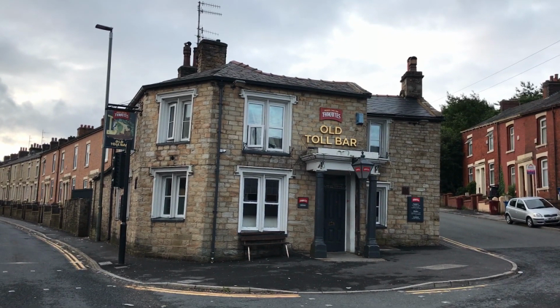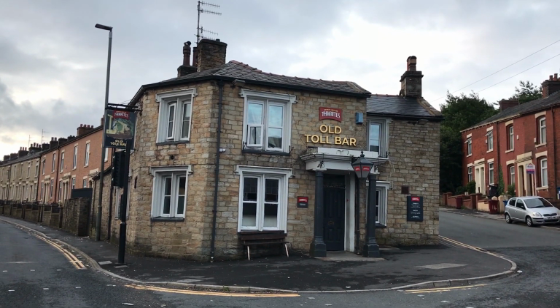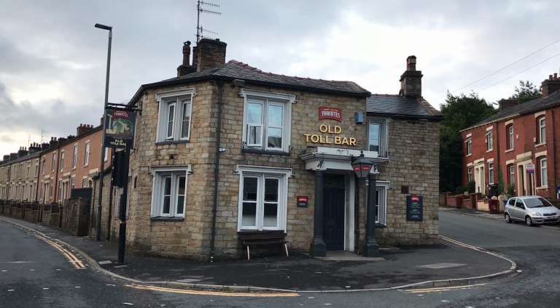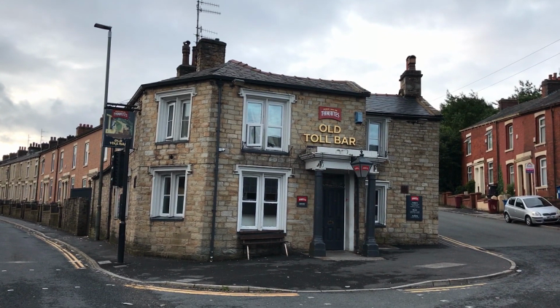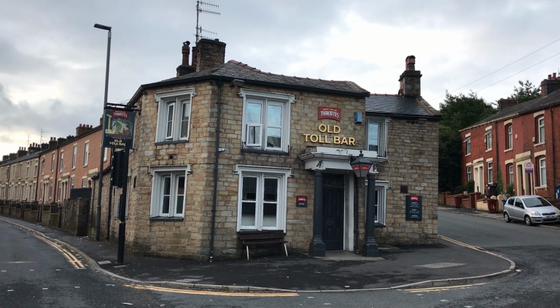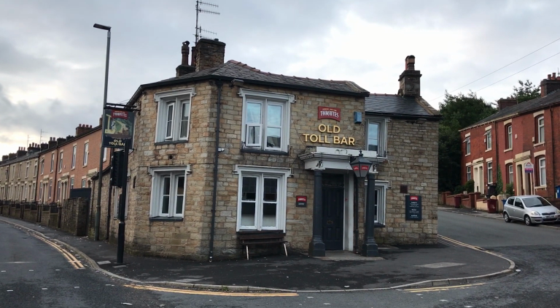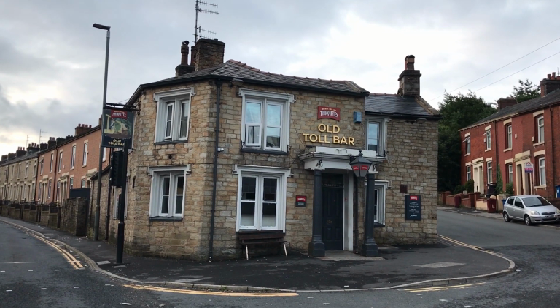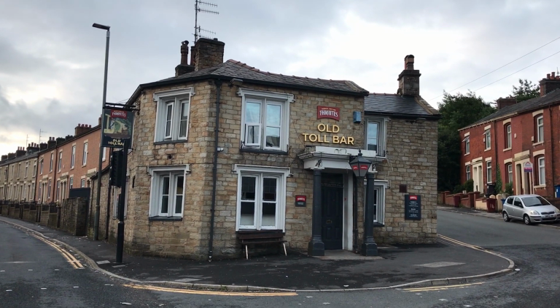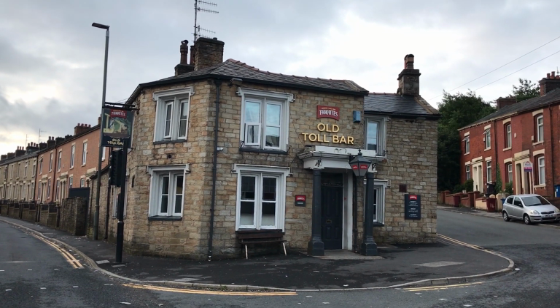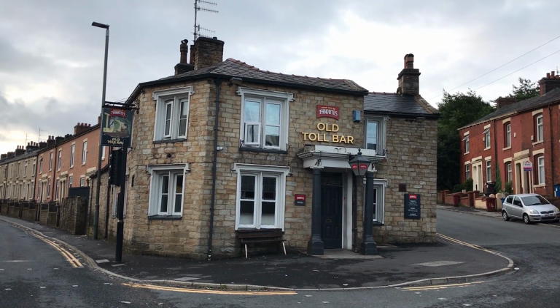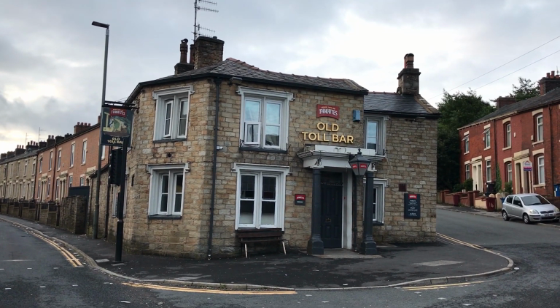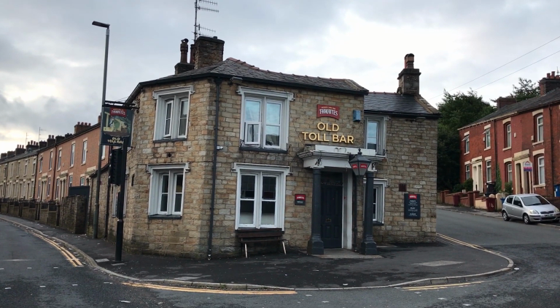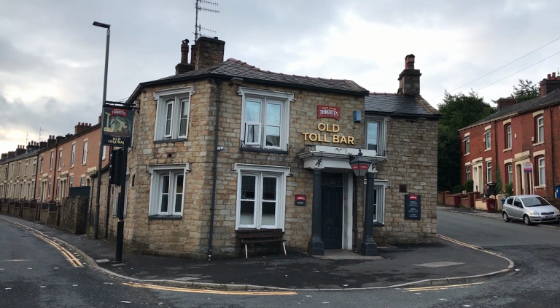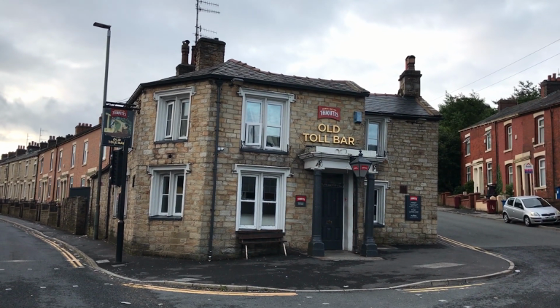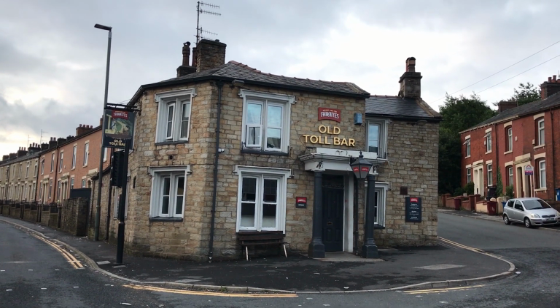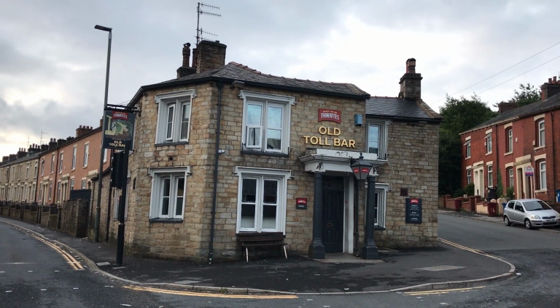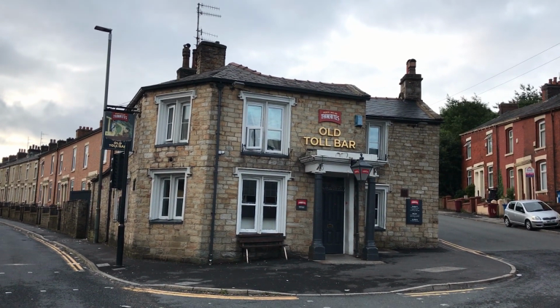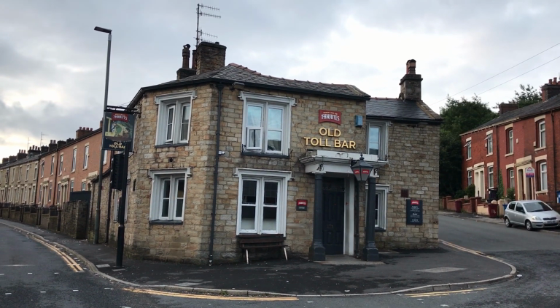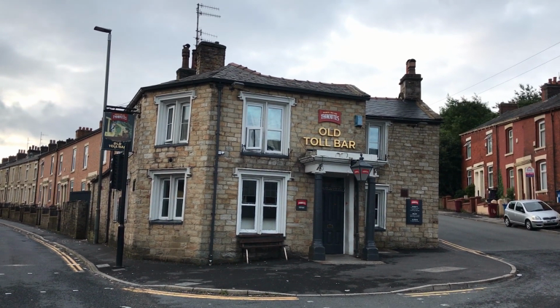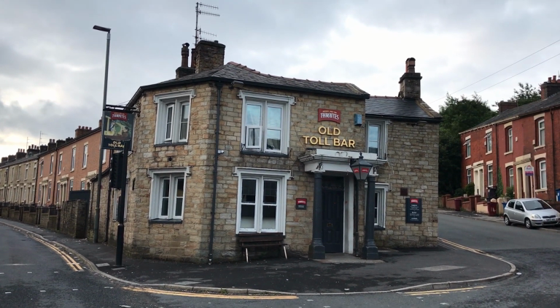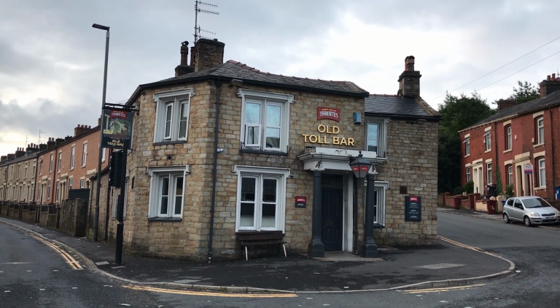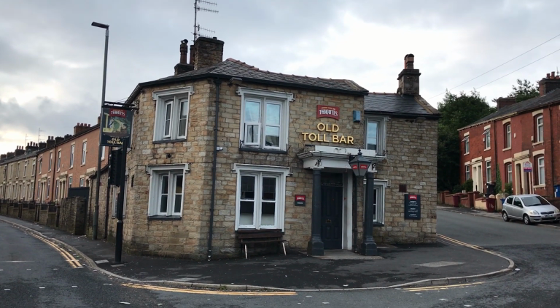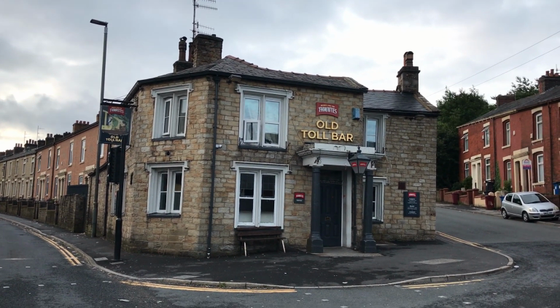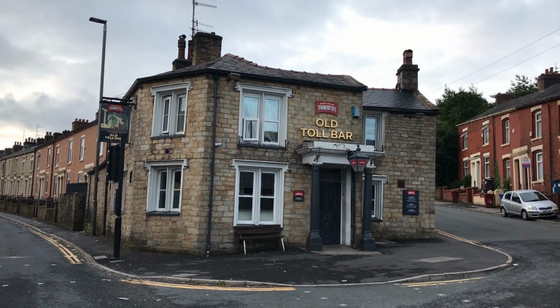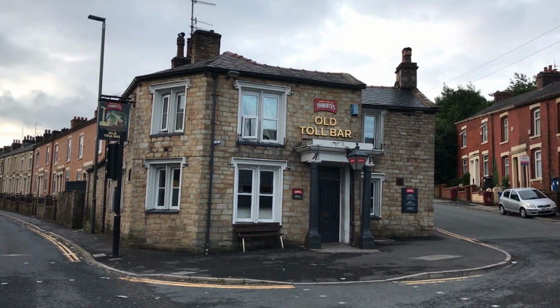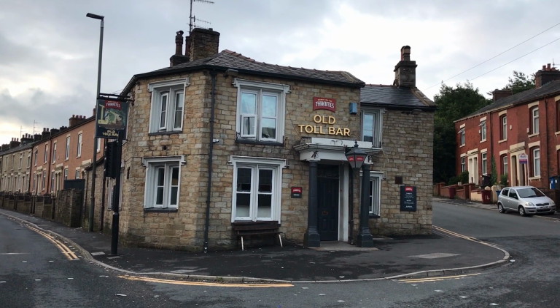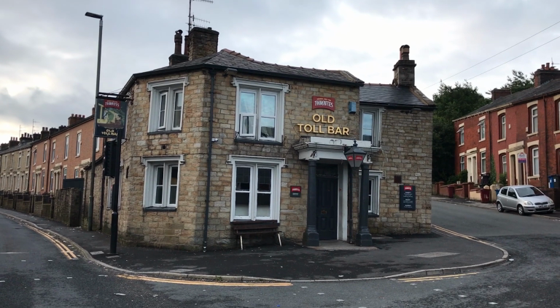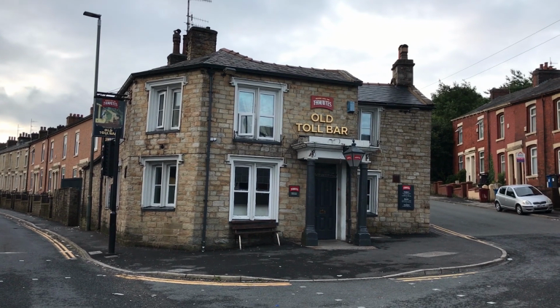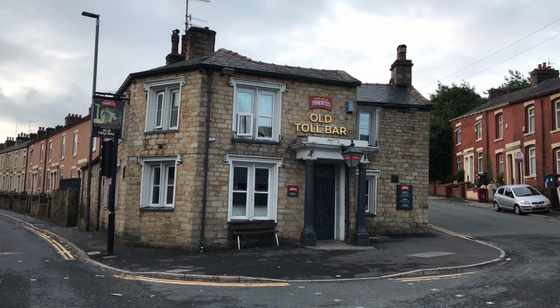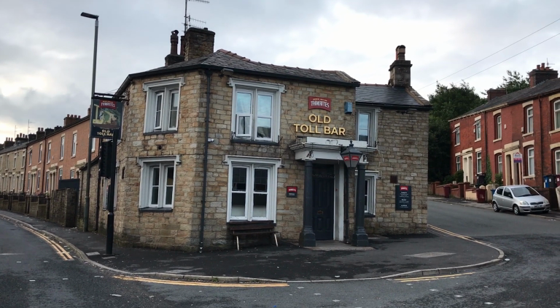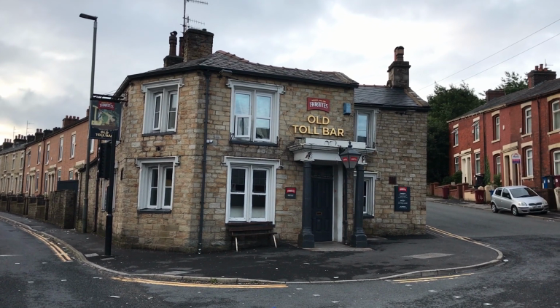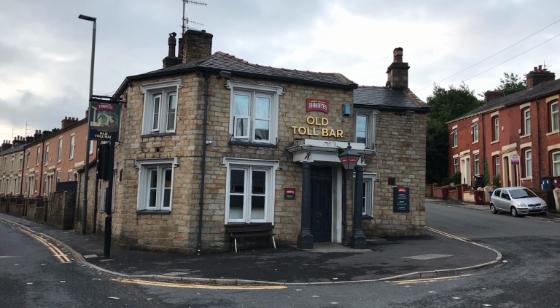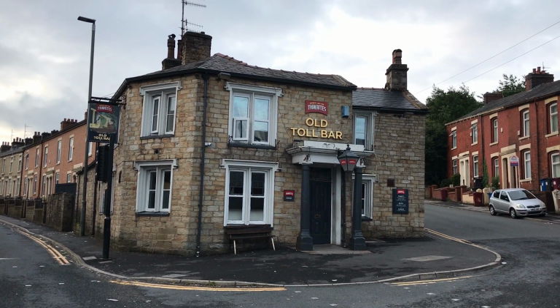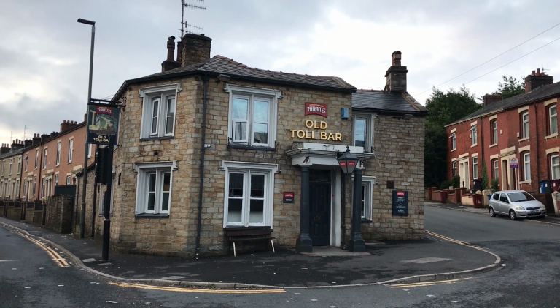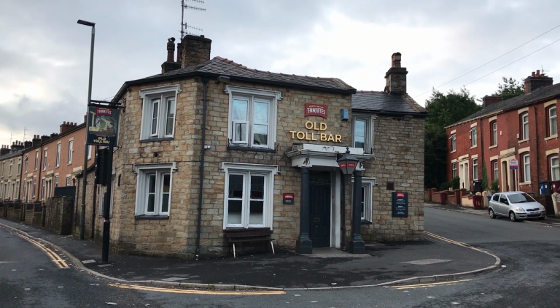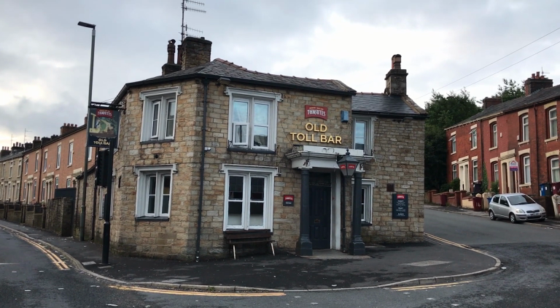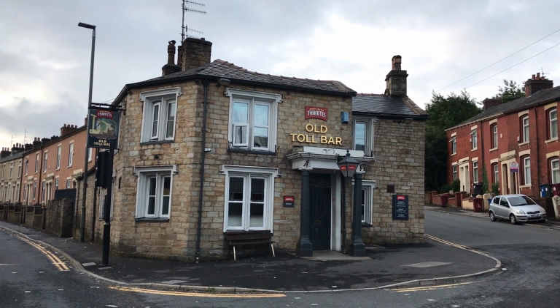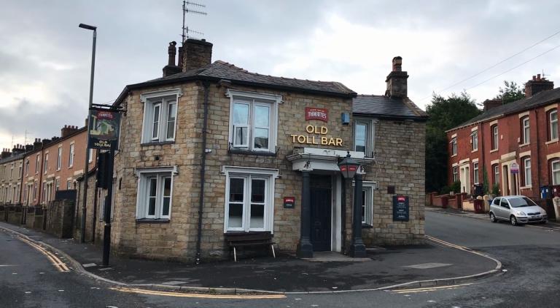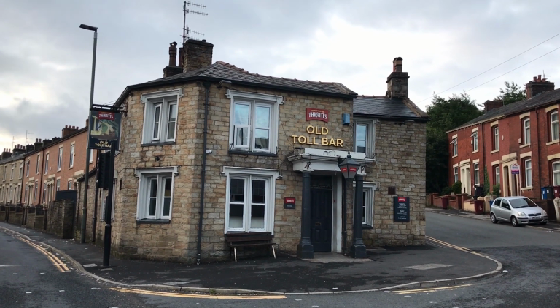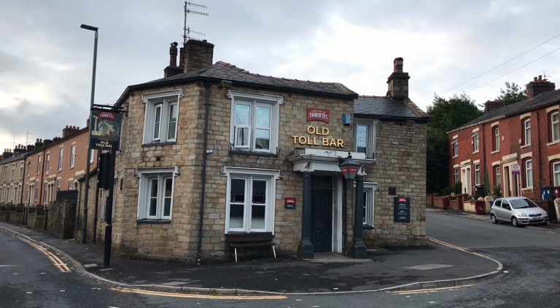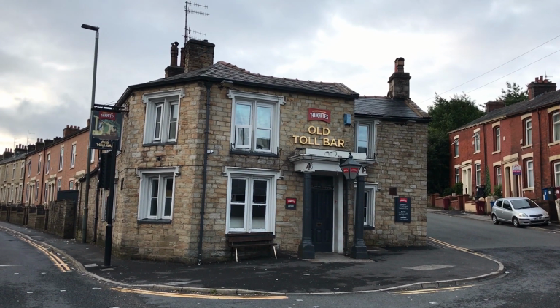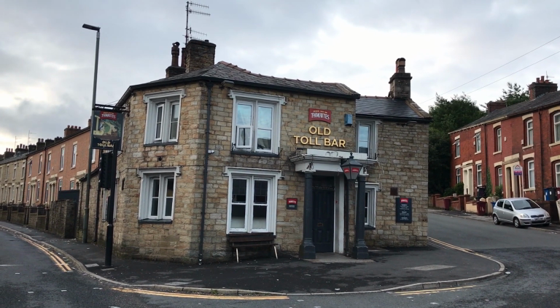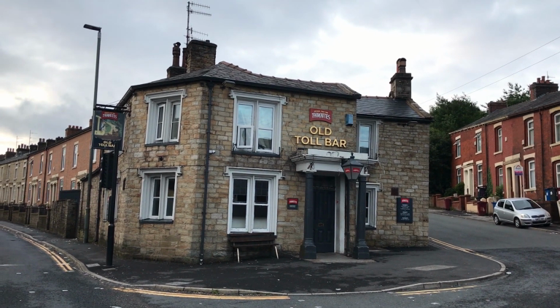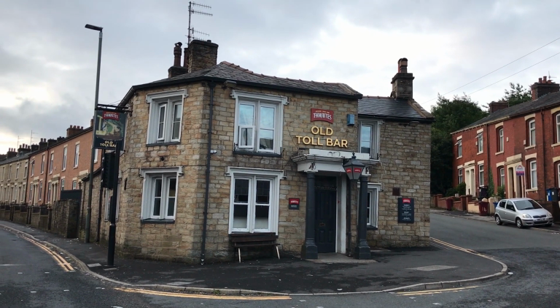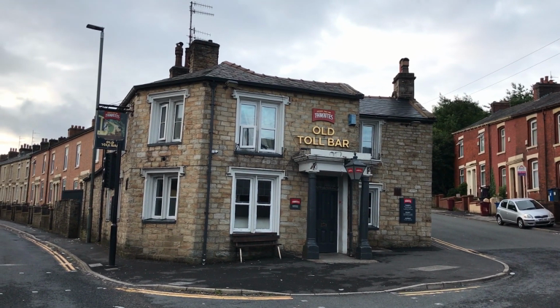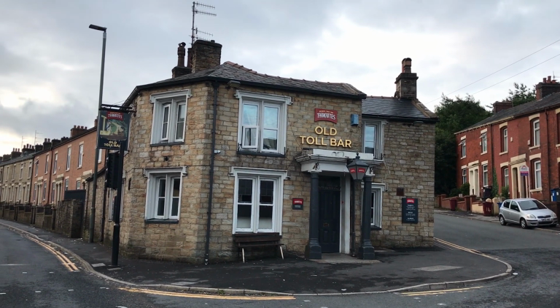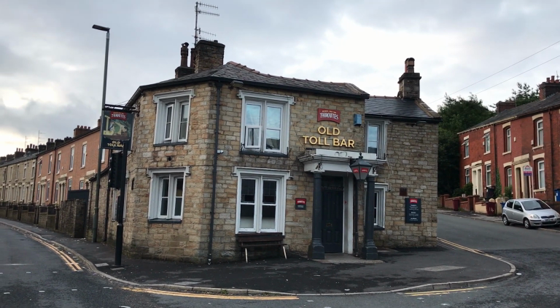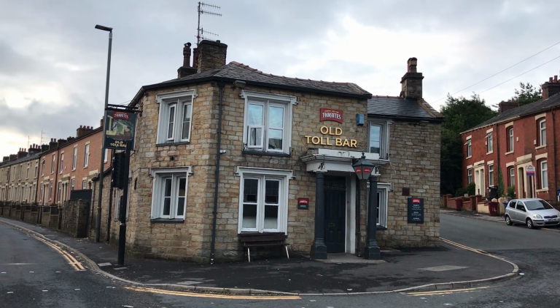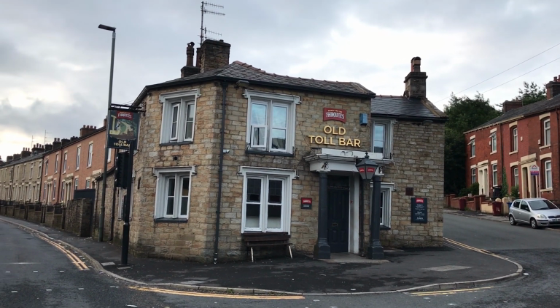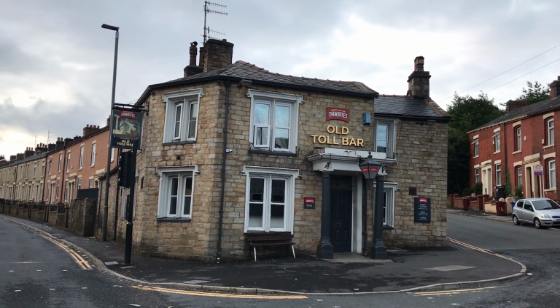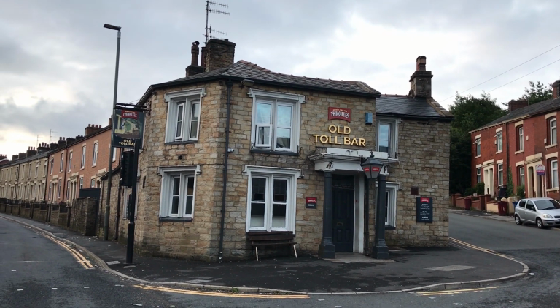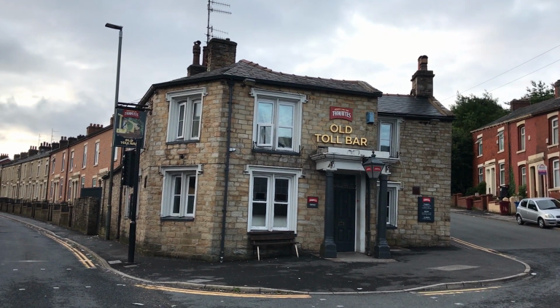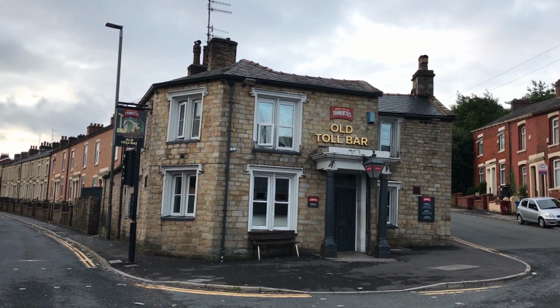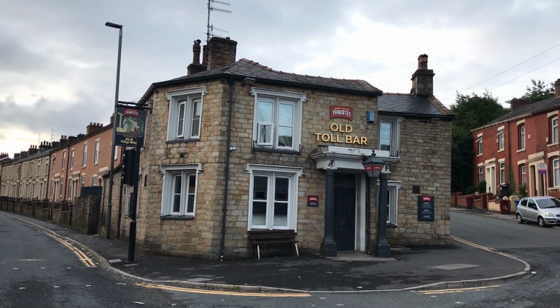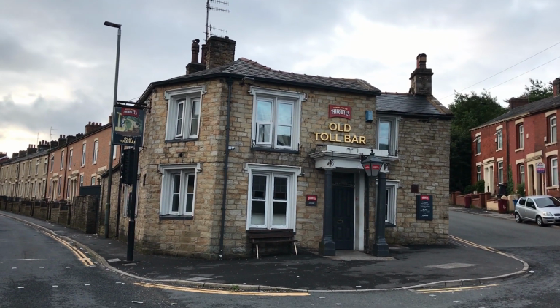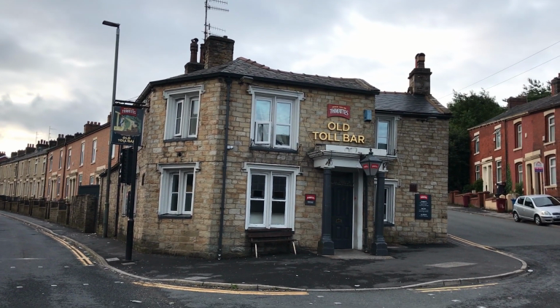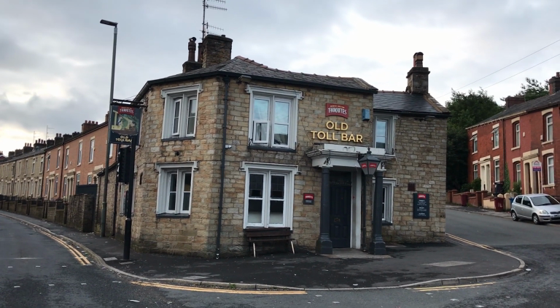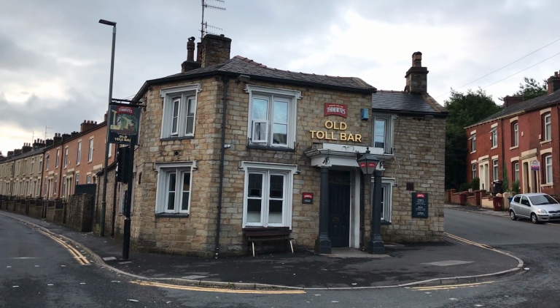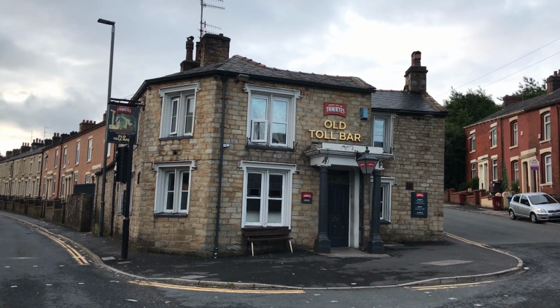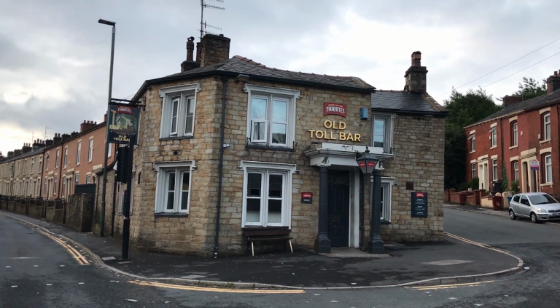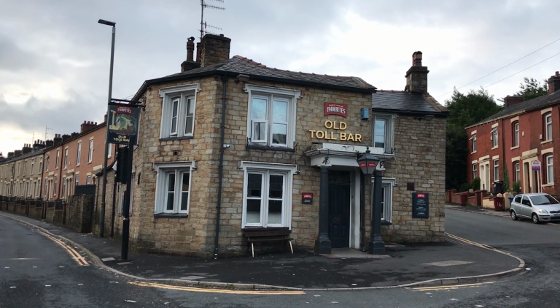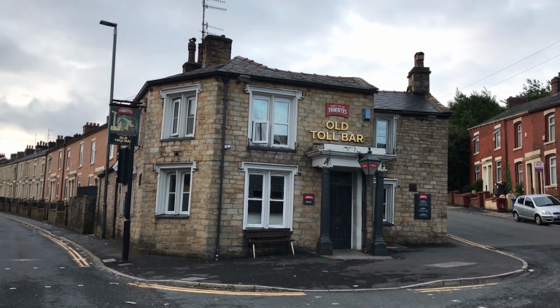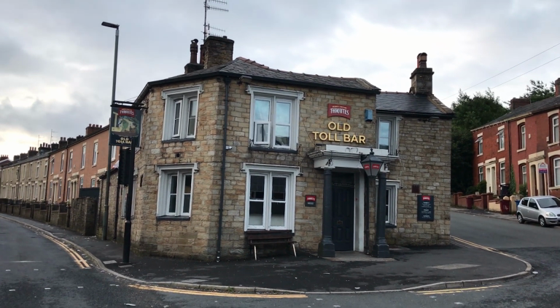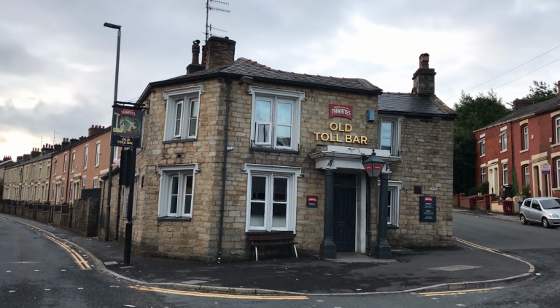Good morning ladies and gentlemen. Just thought I'd bring you down here to show you a tall boy — old Tall Boy on Epperton Road. Check this old pub out.